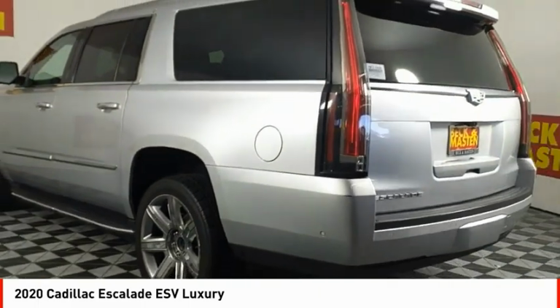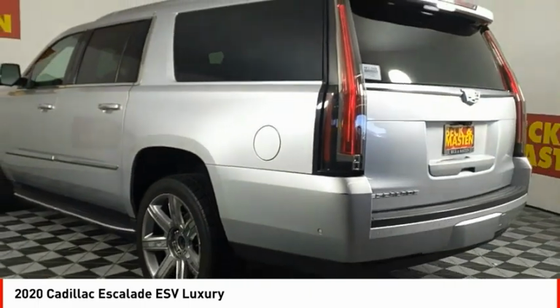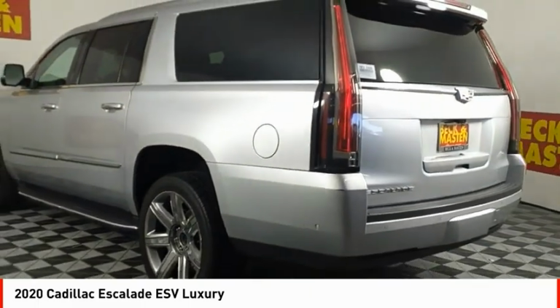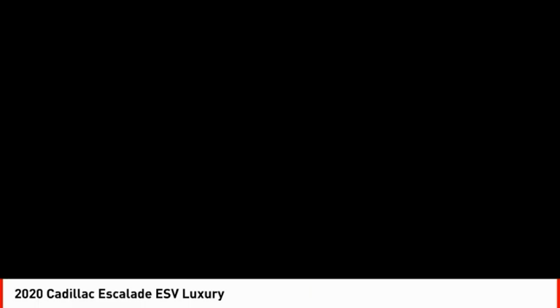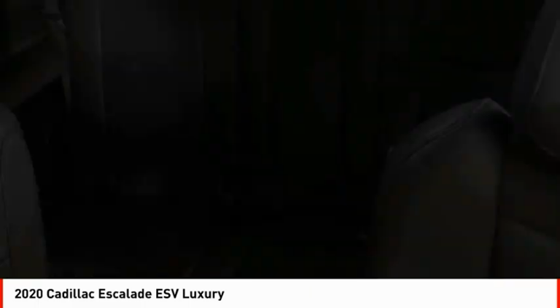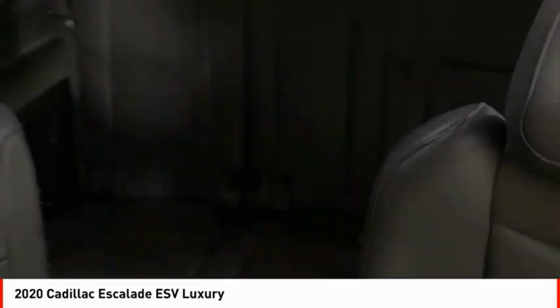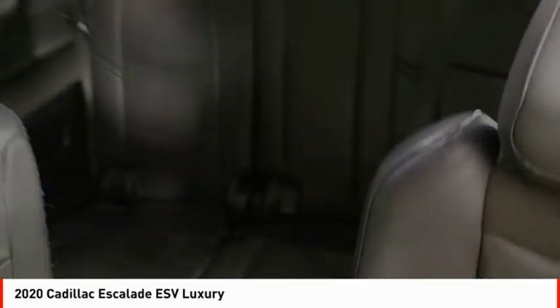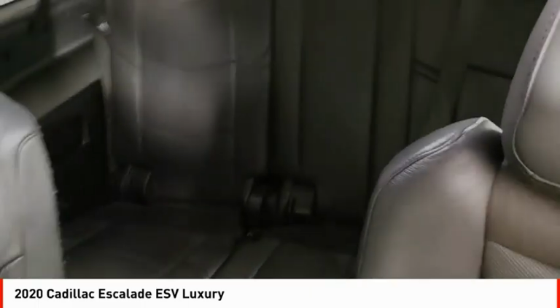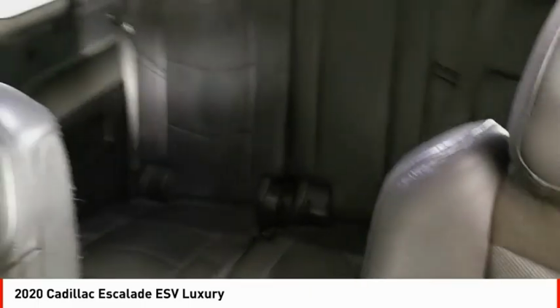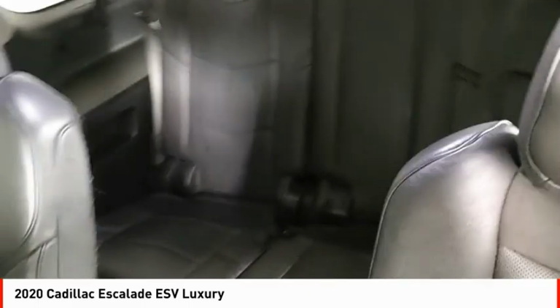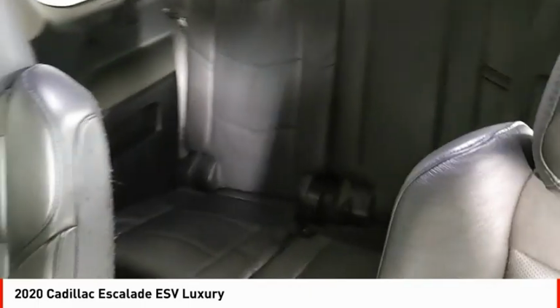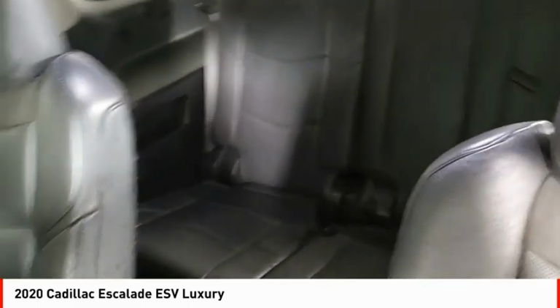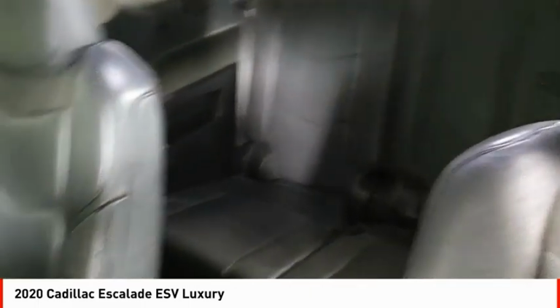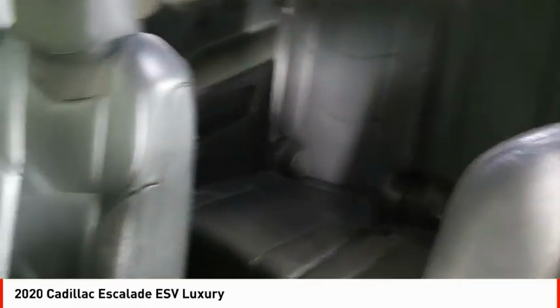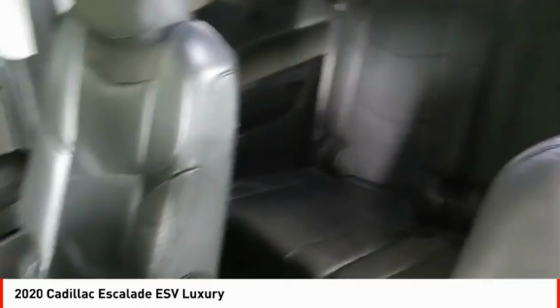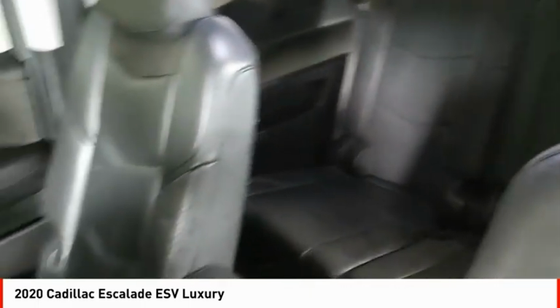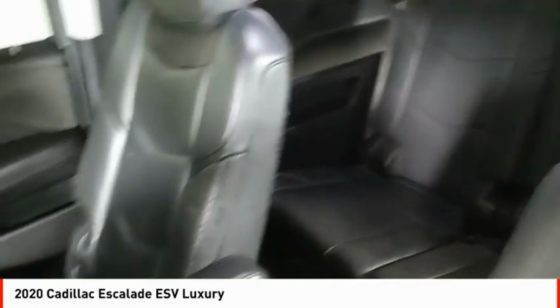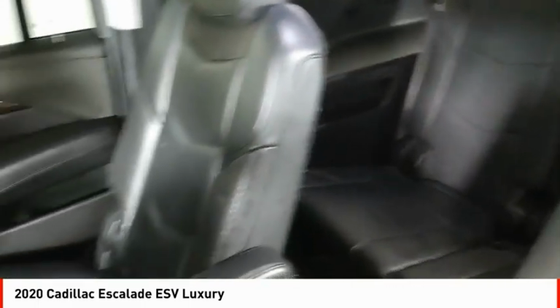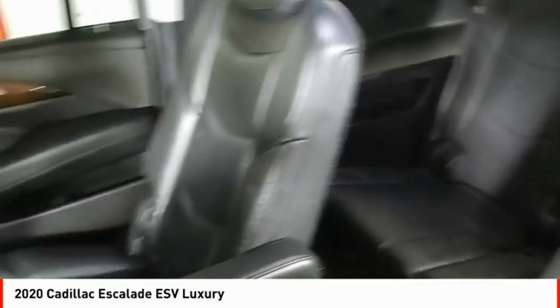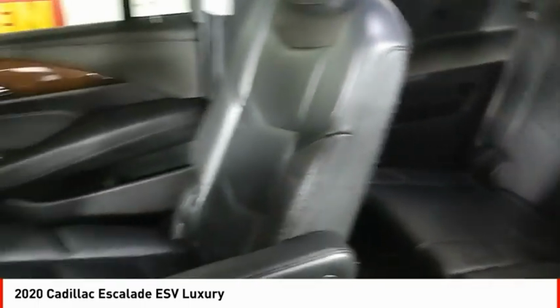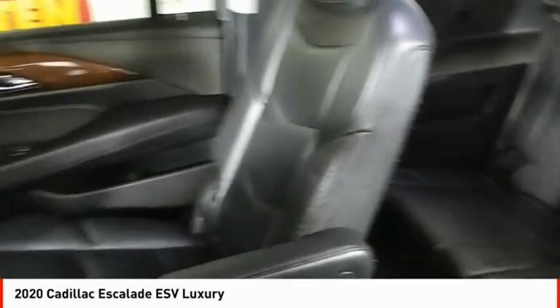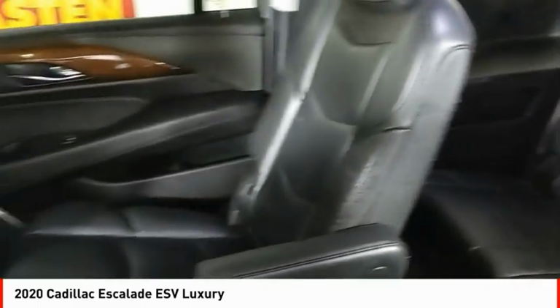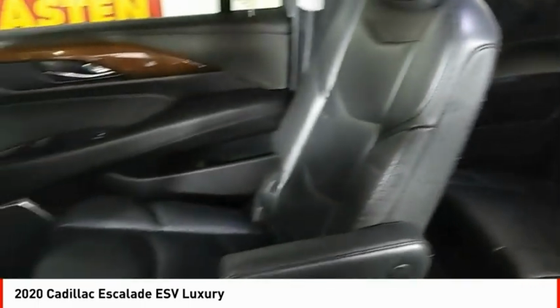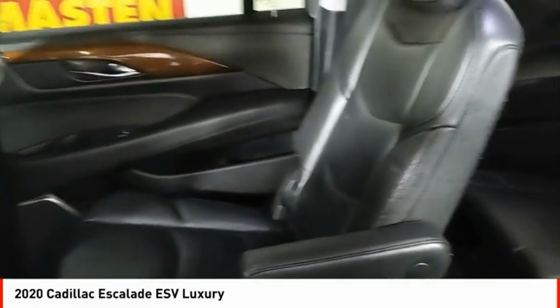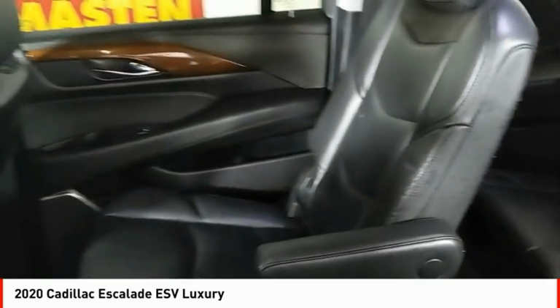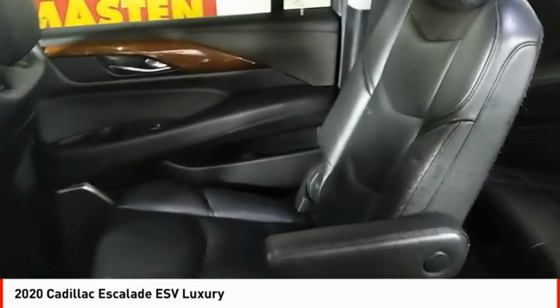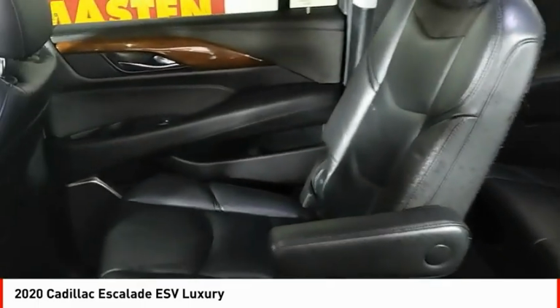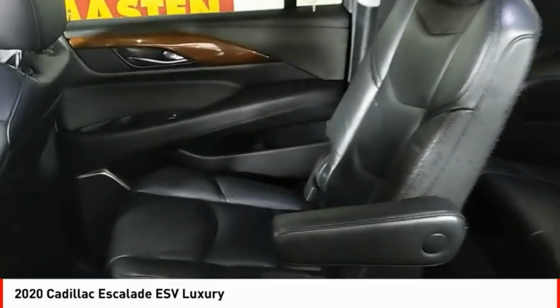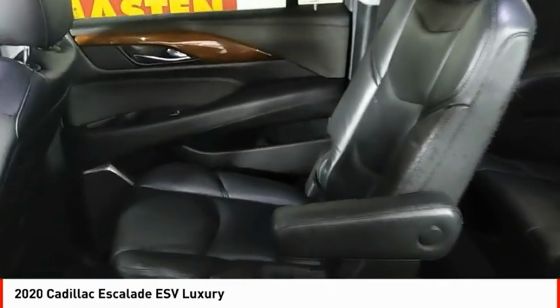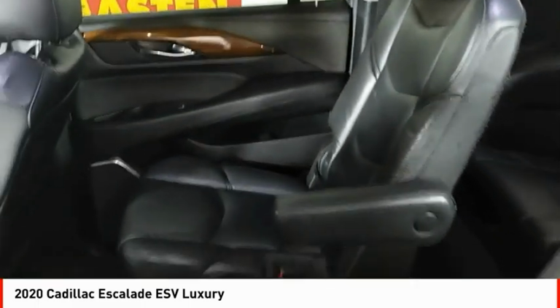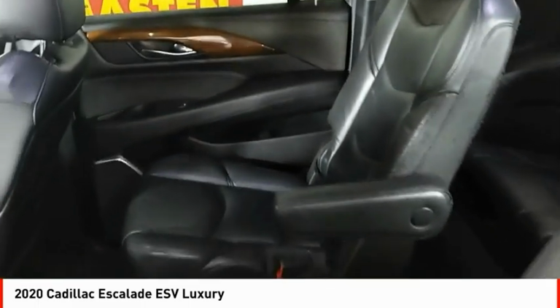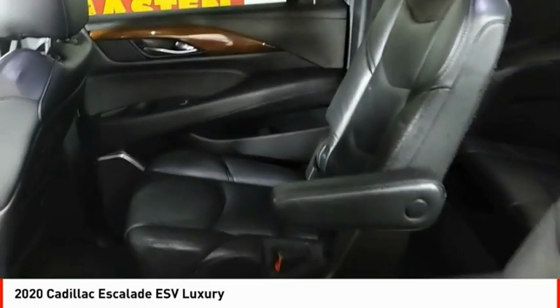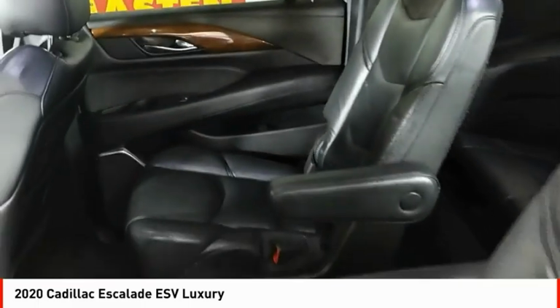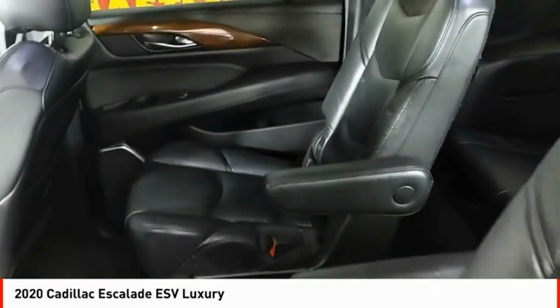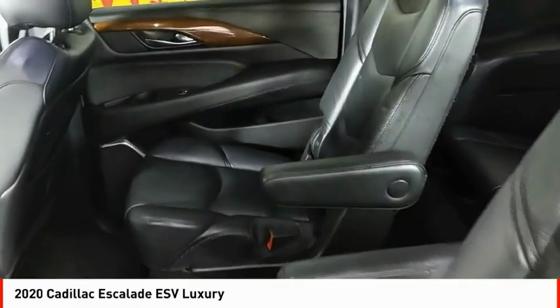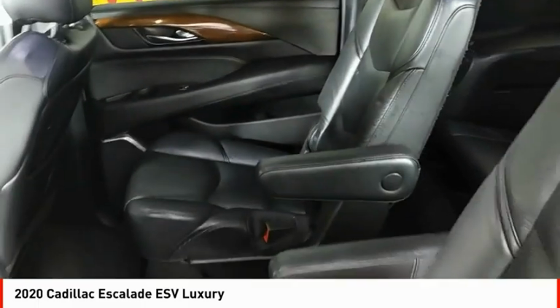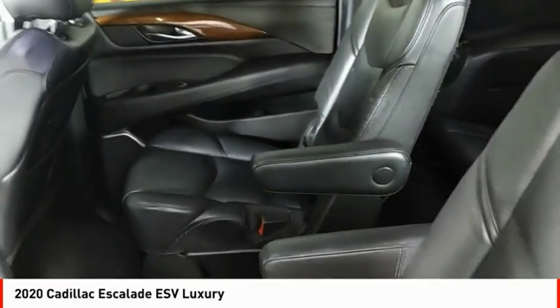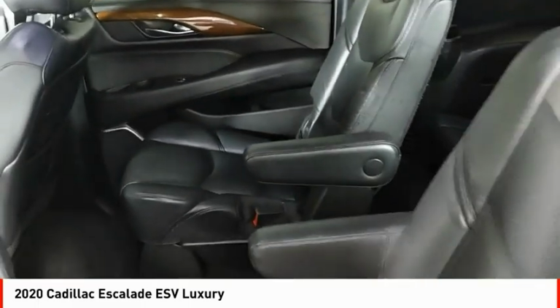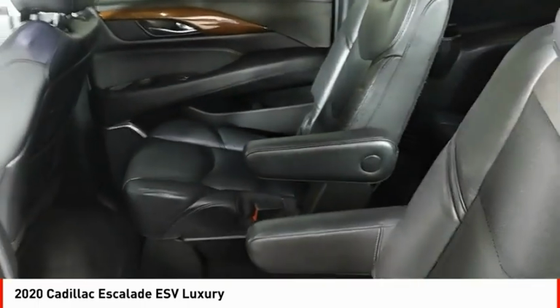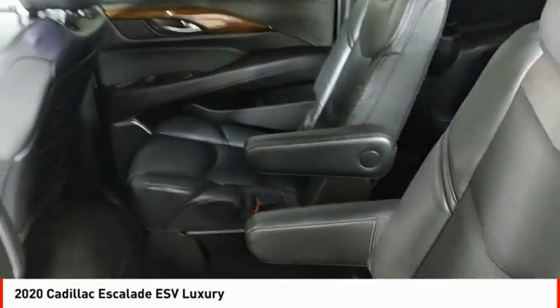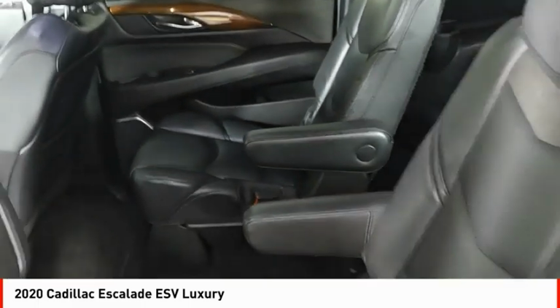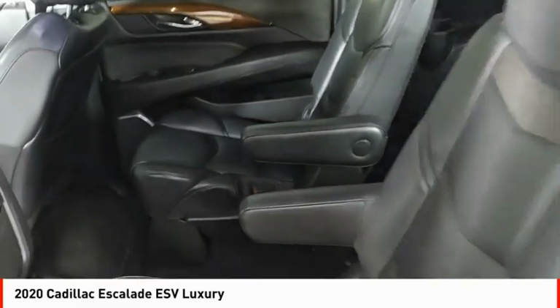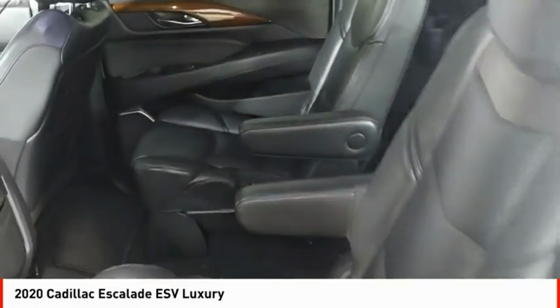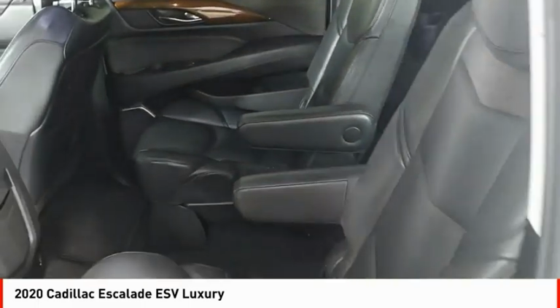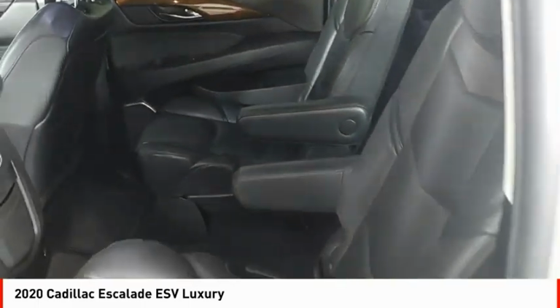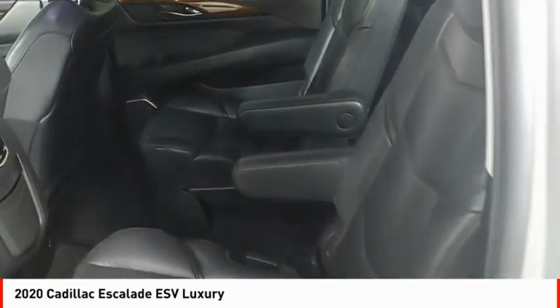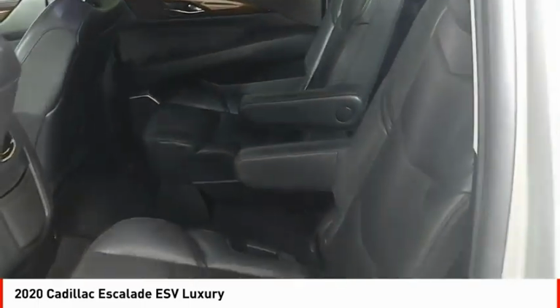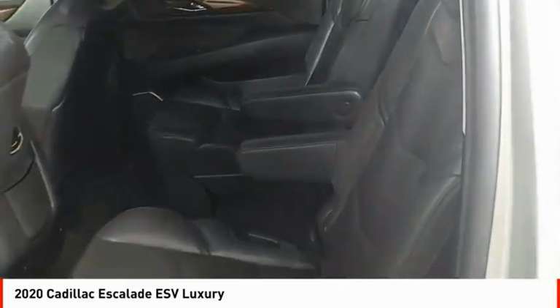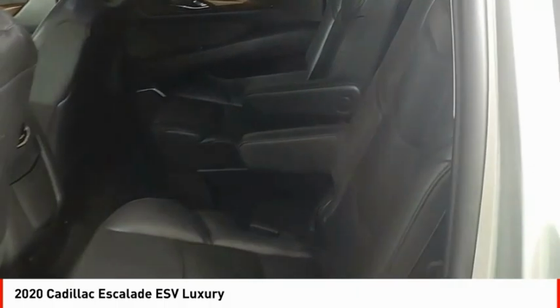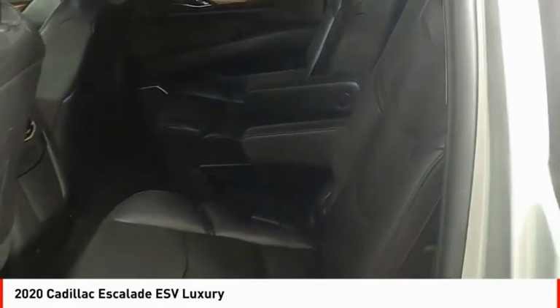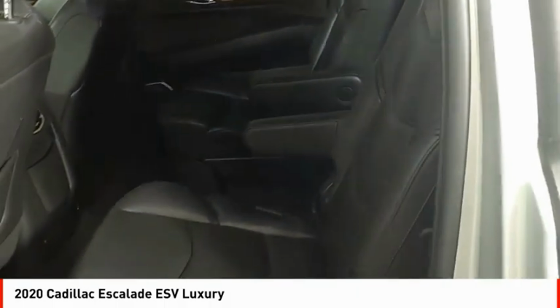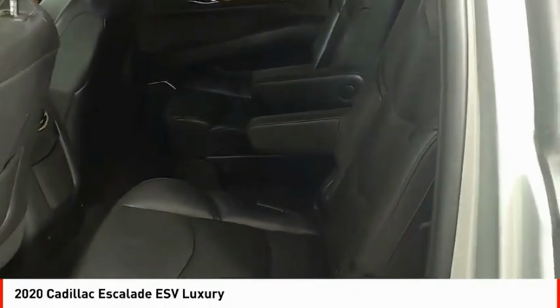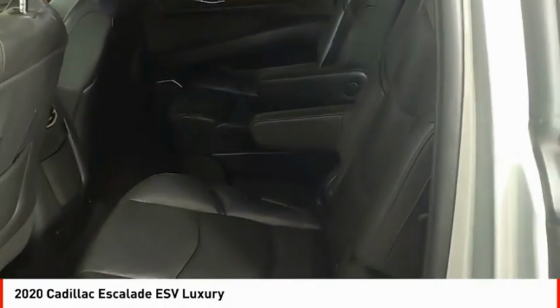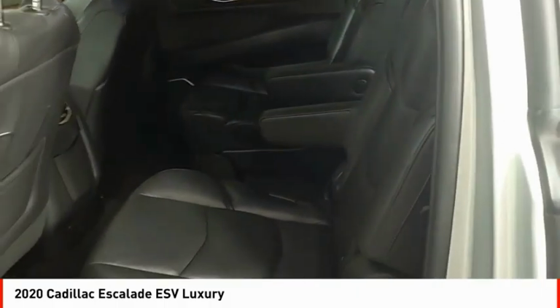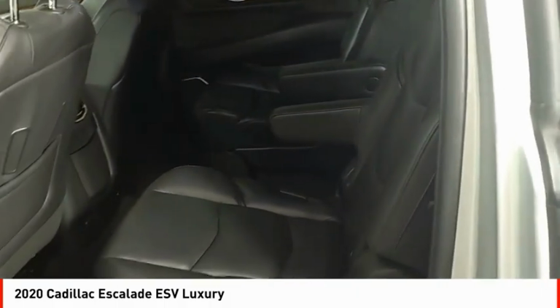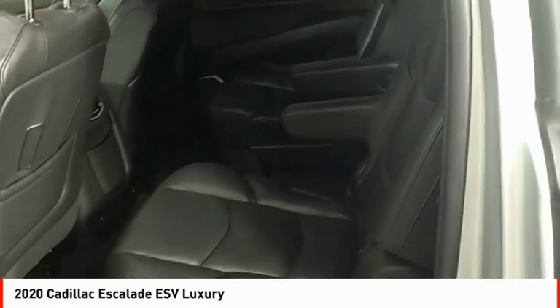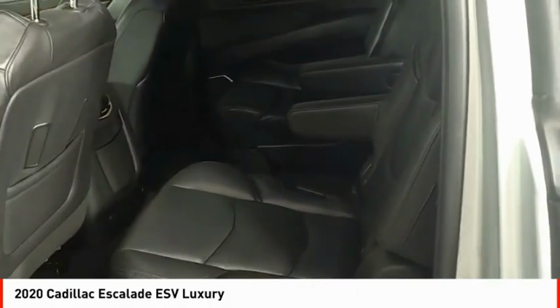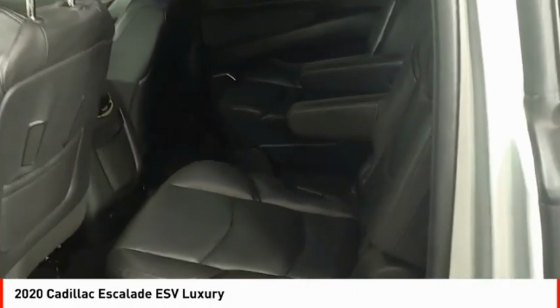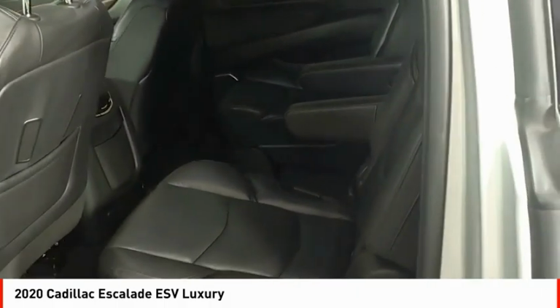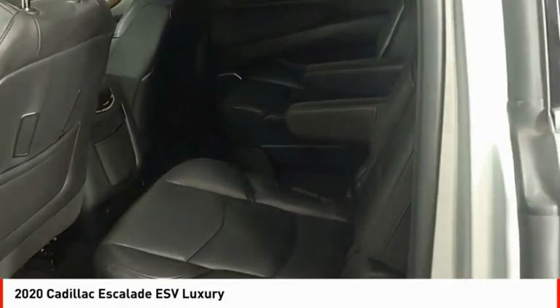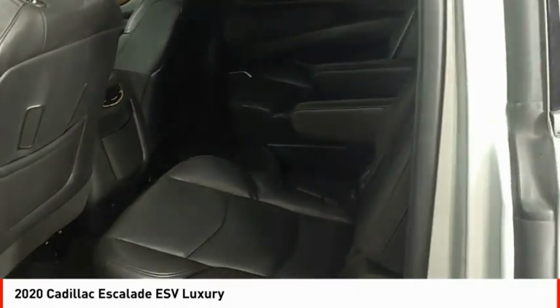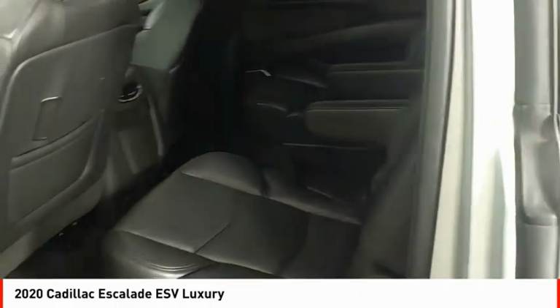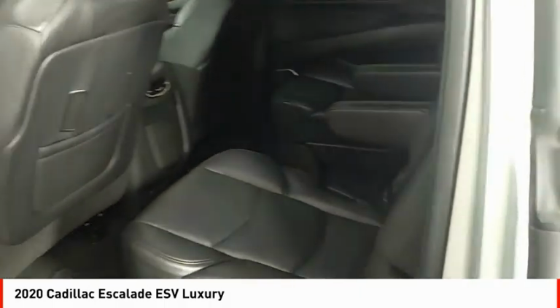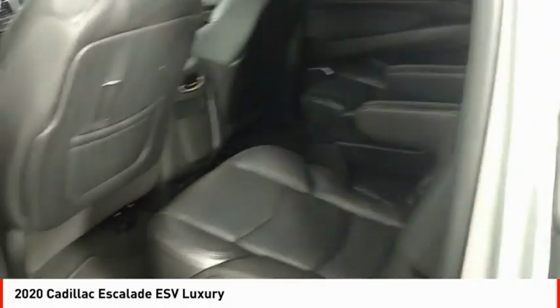Classy and powerful, it looks great for a night on the town, or can haul everything needed for a weekend getaway.